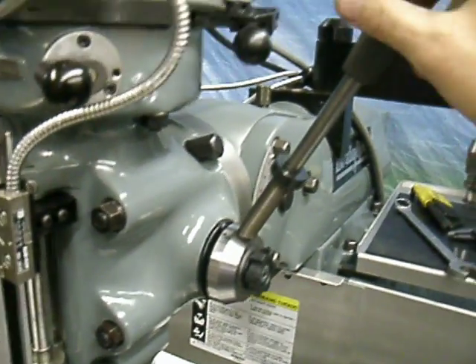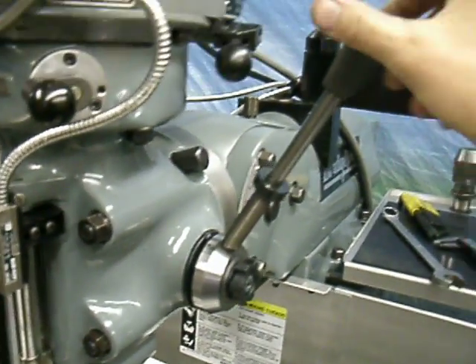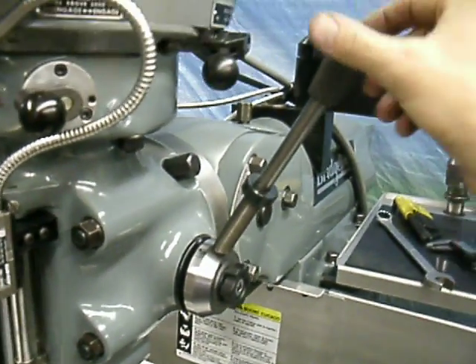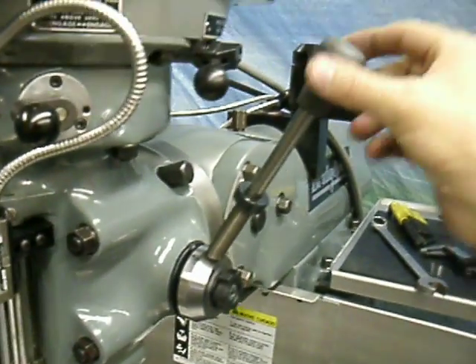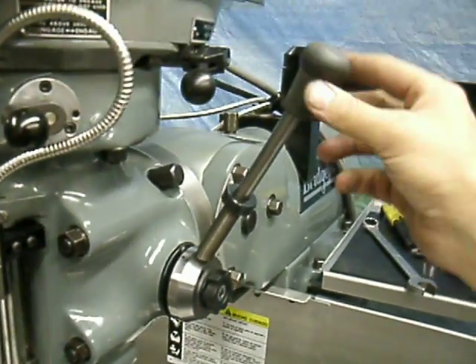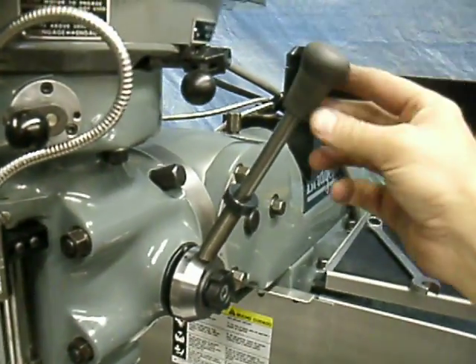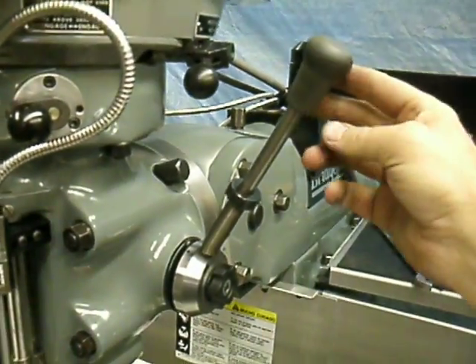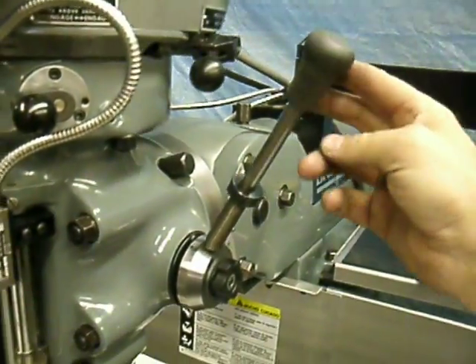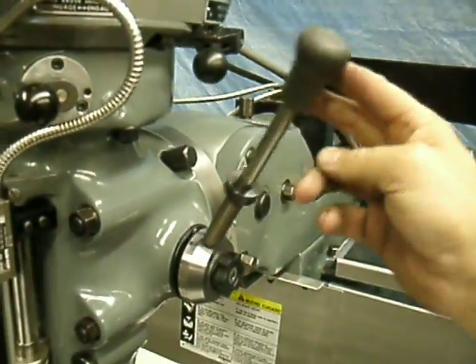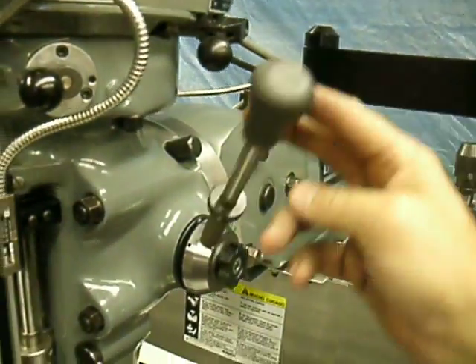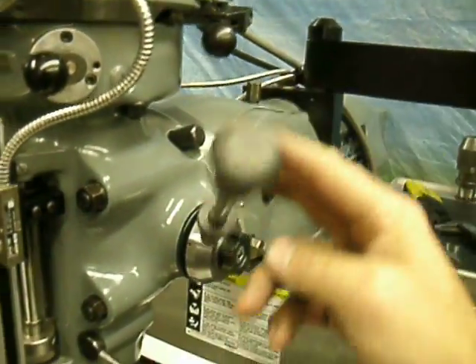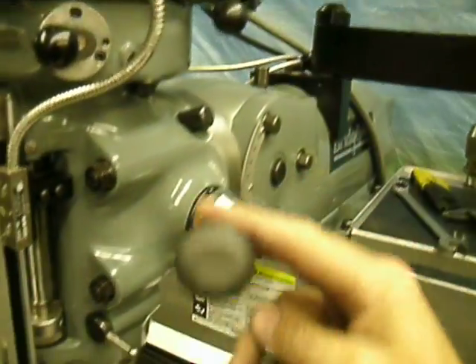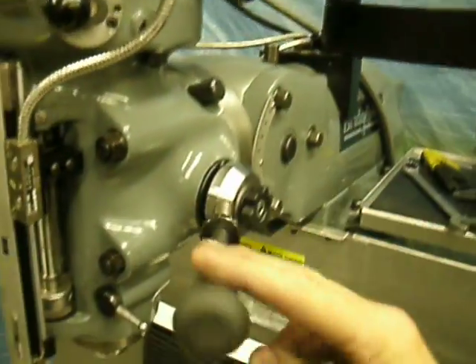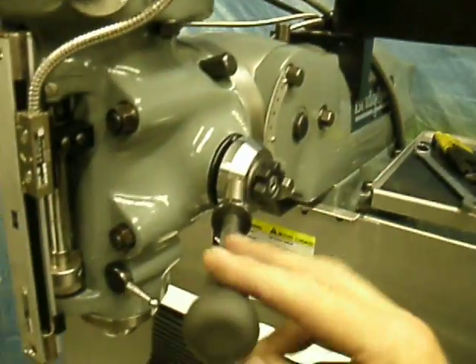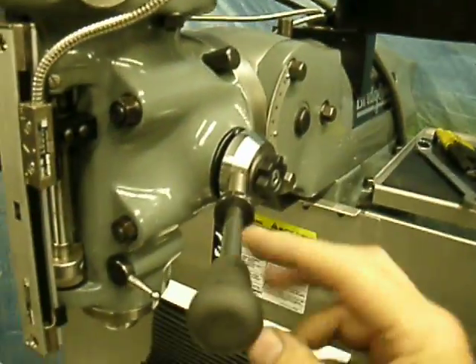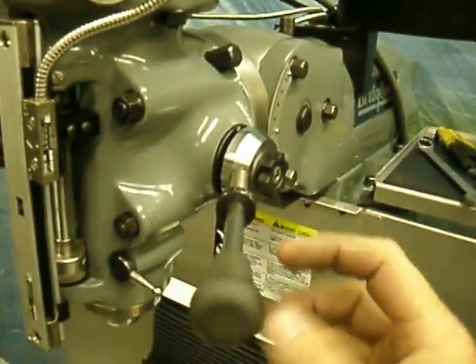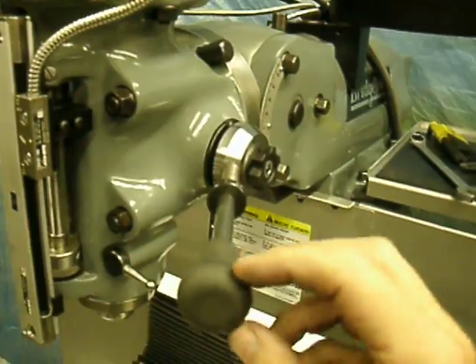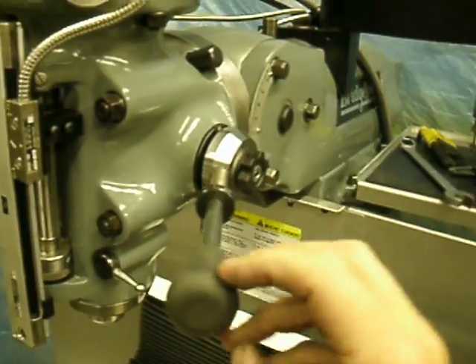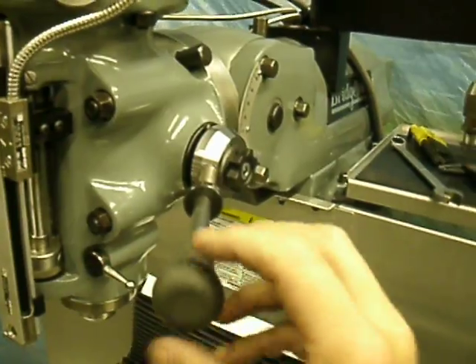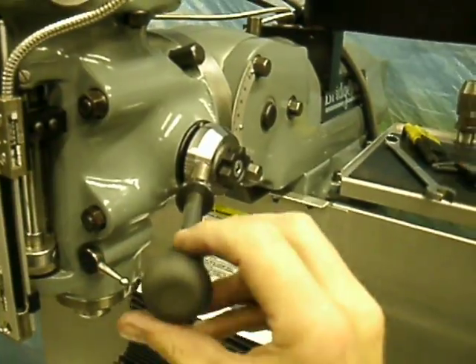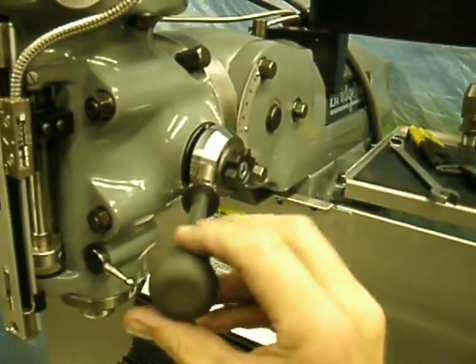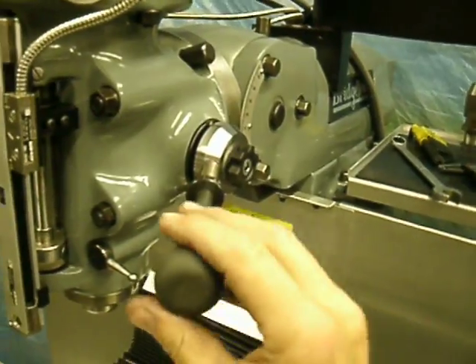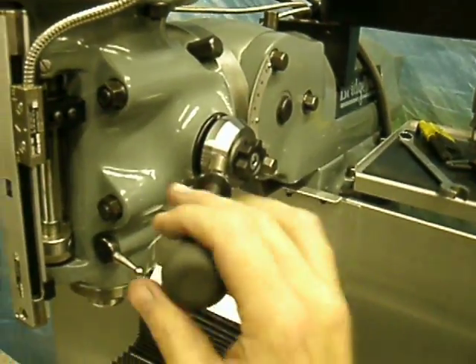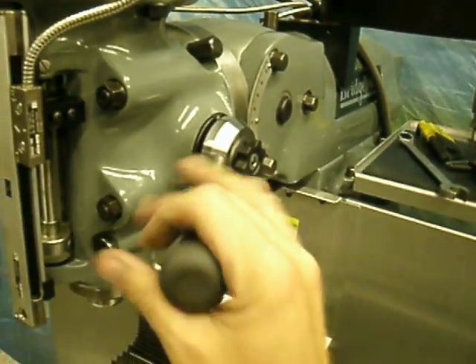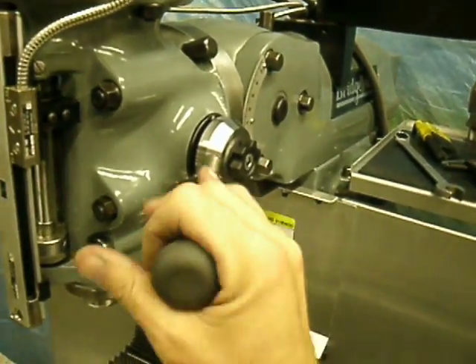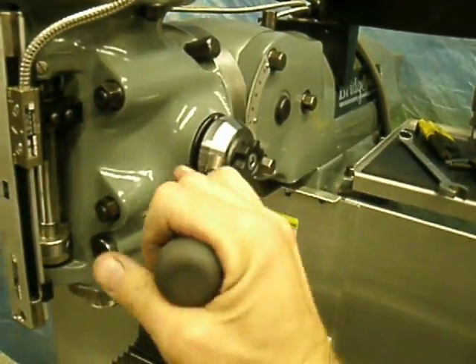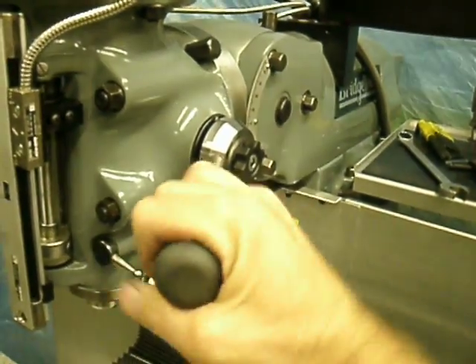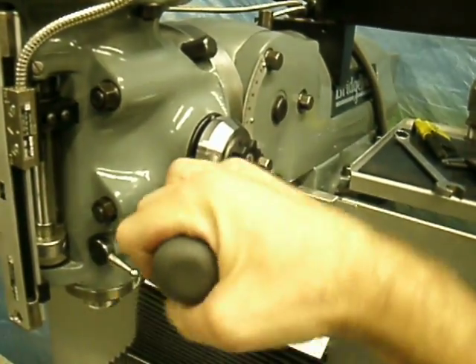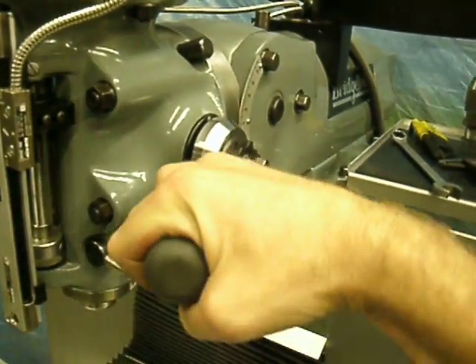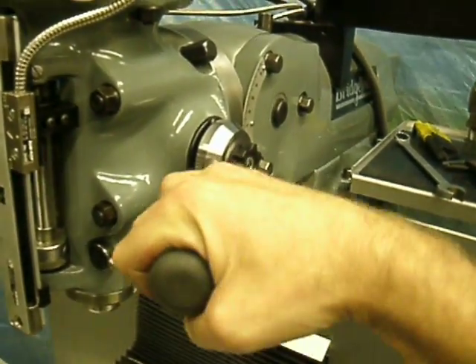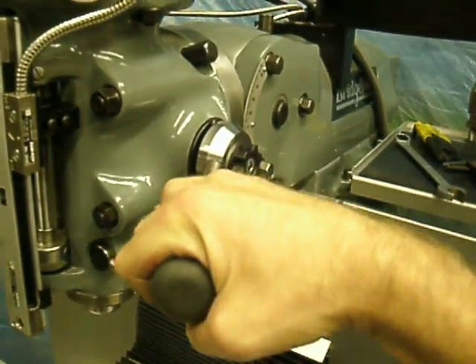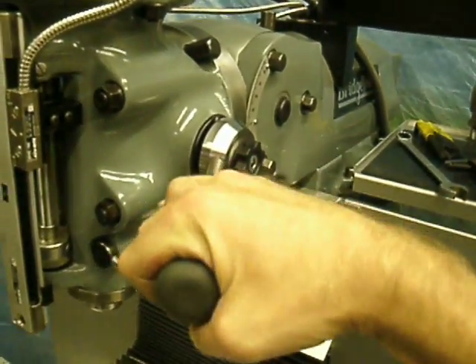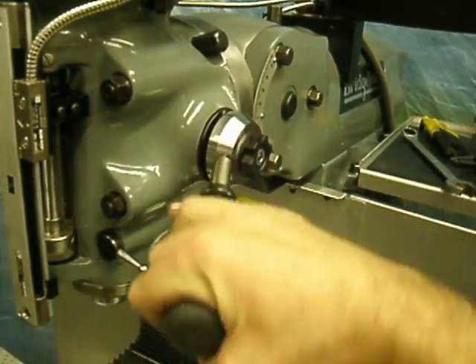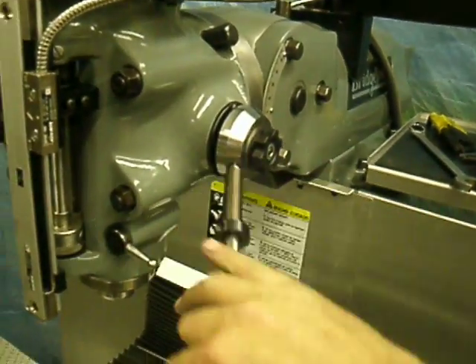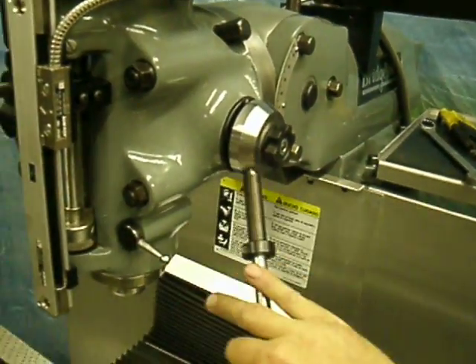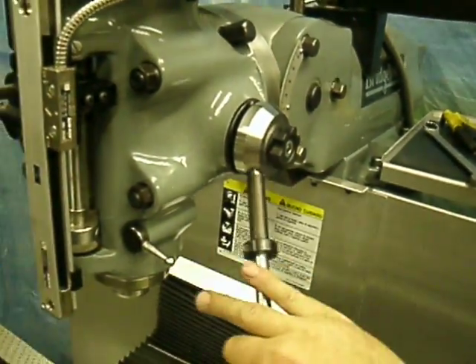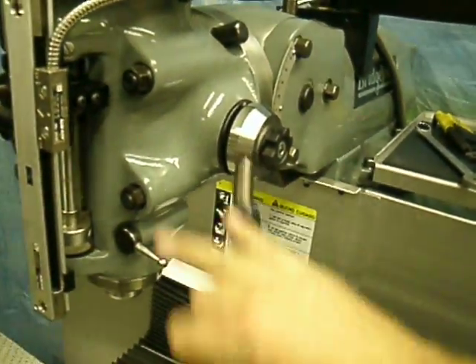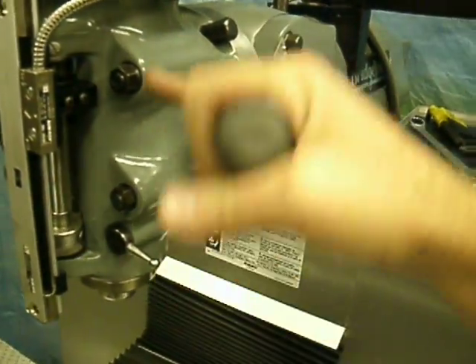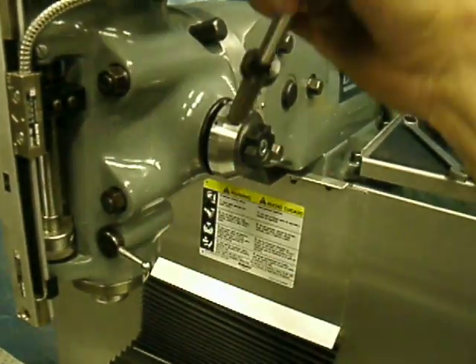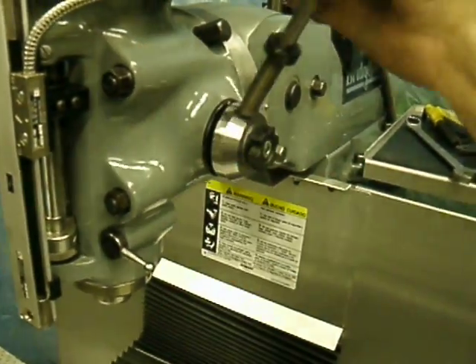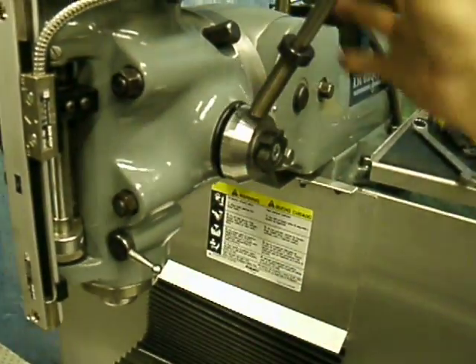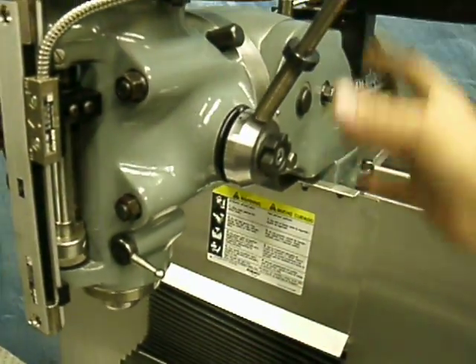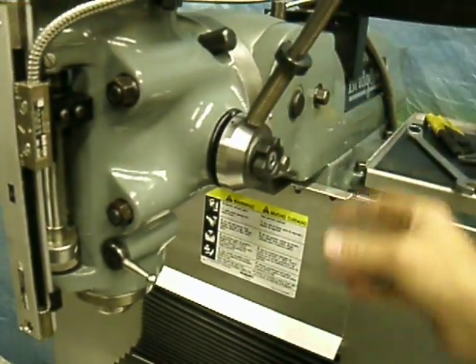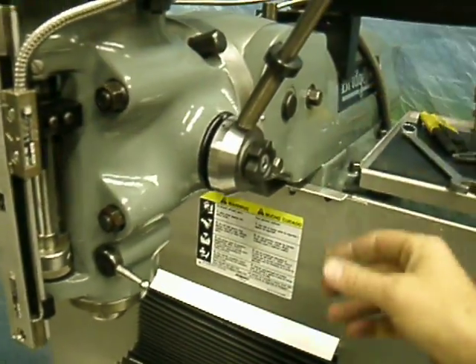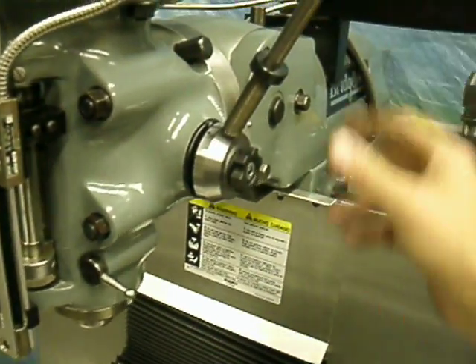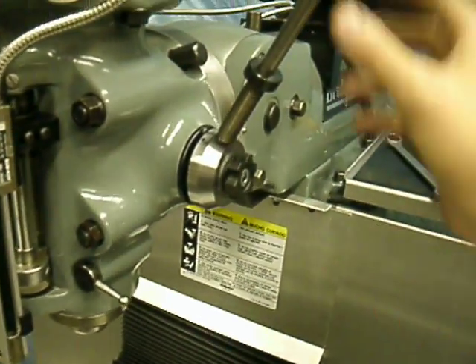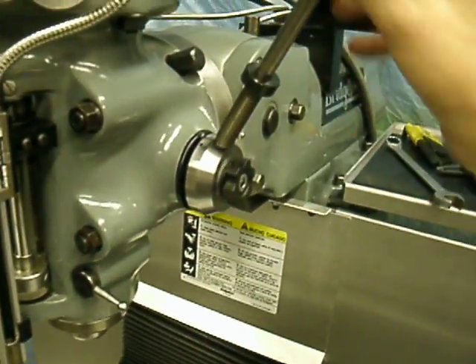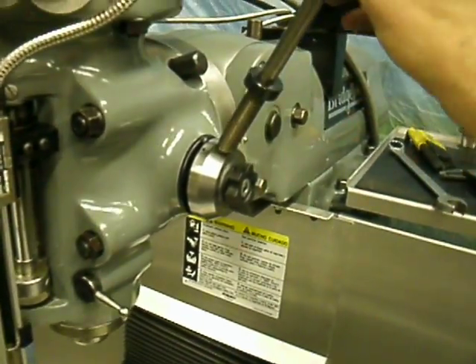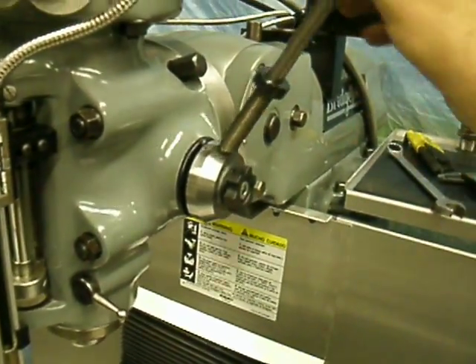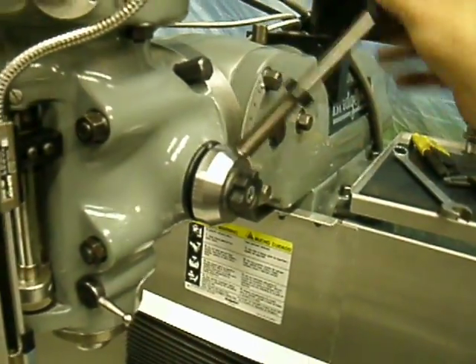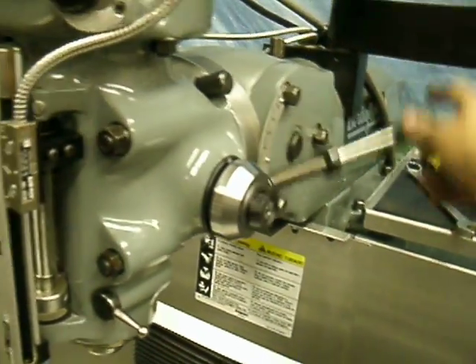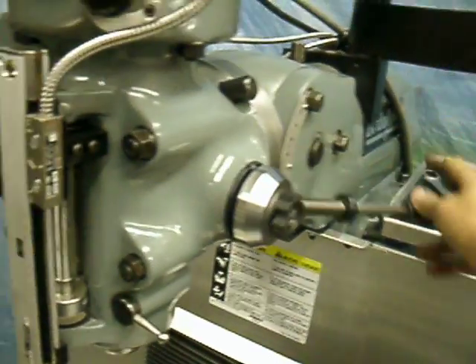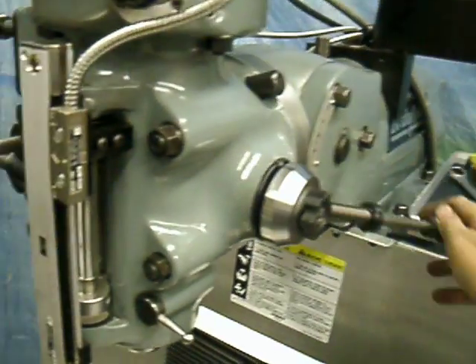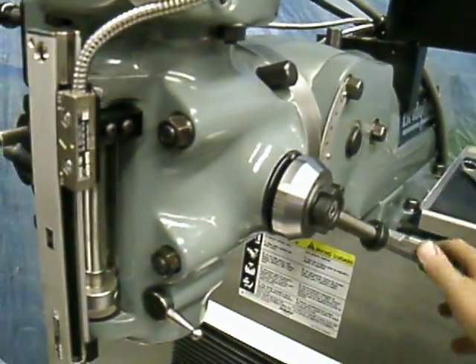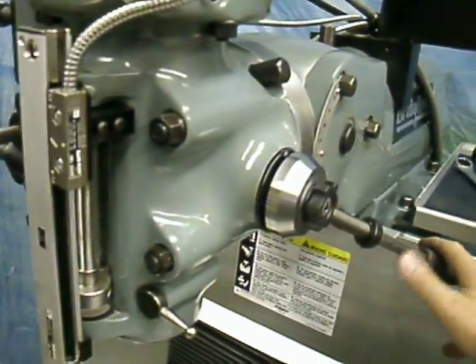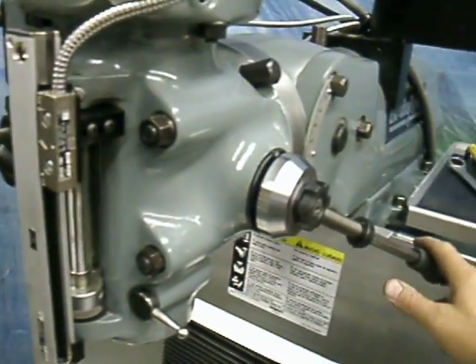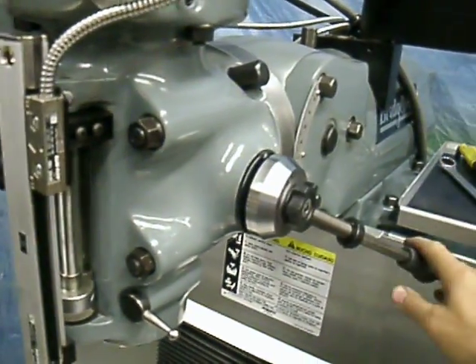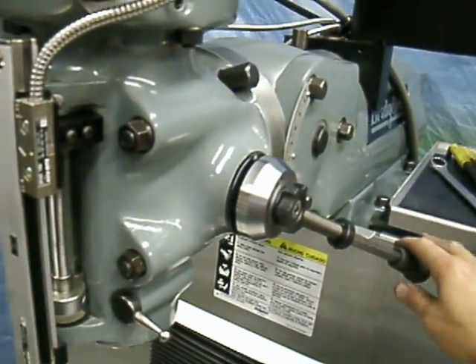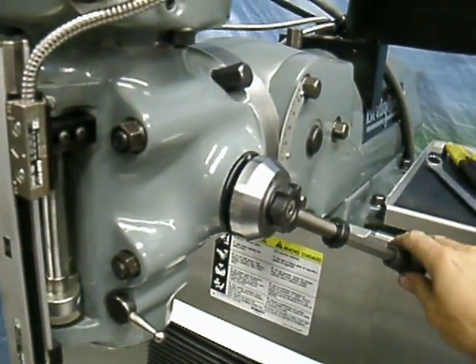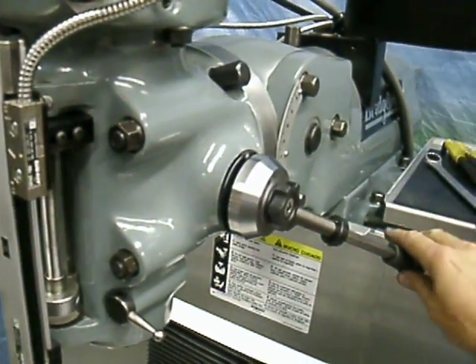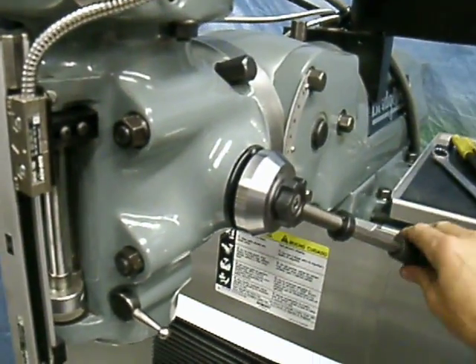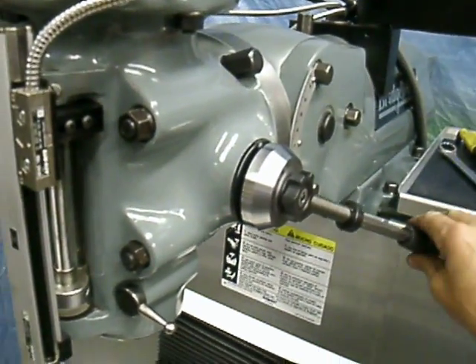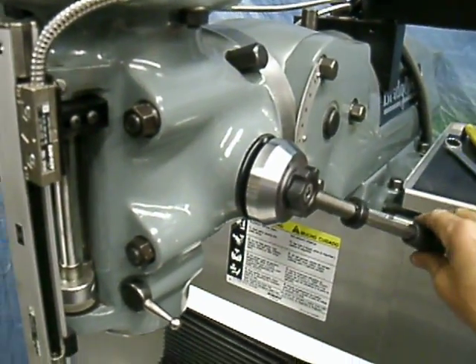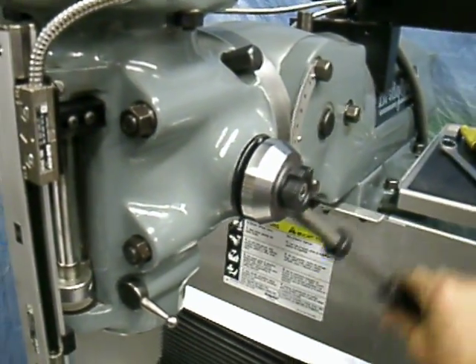Again, the quick twist quill handle — simply twist, release, let go, and it snaps back in.